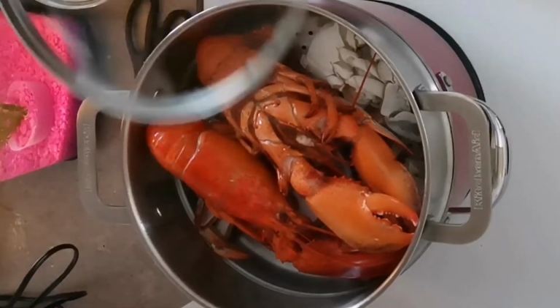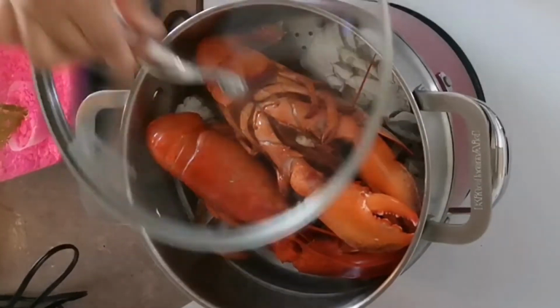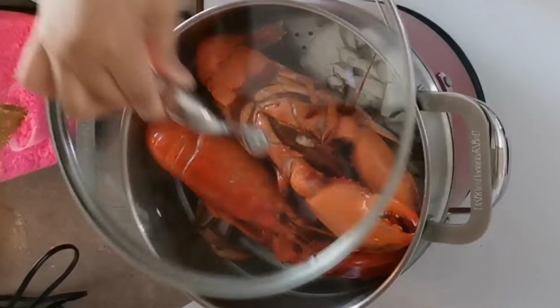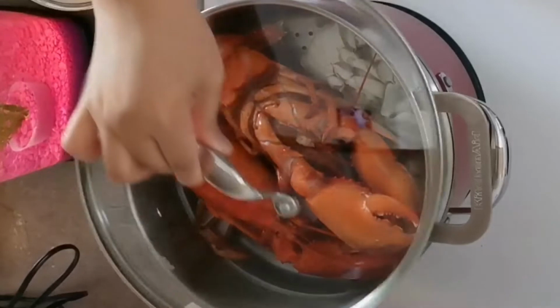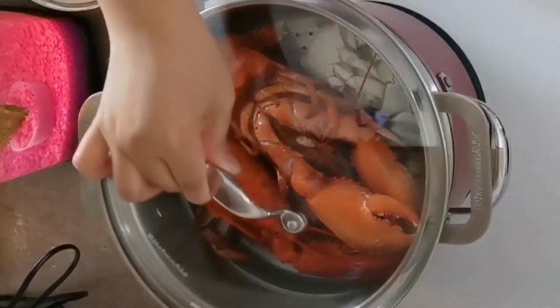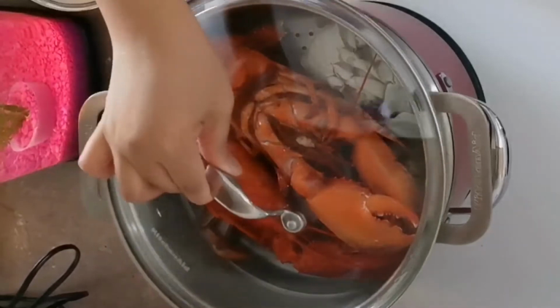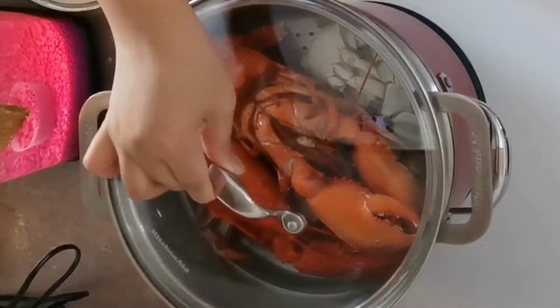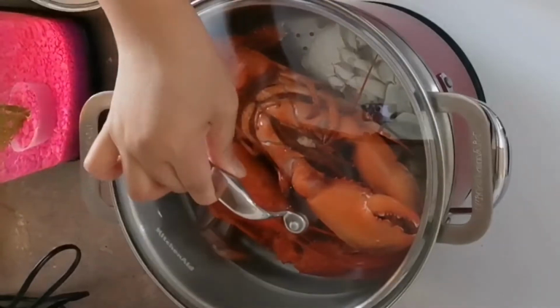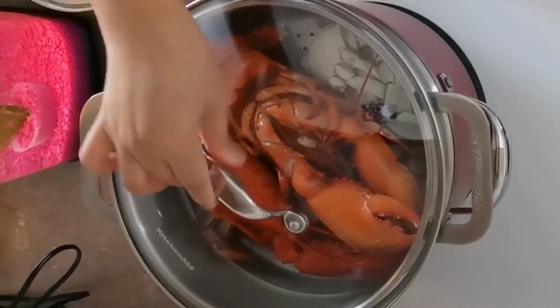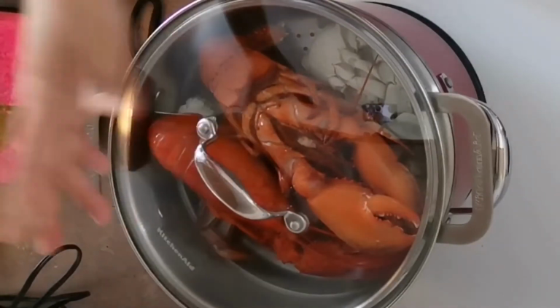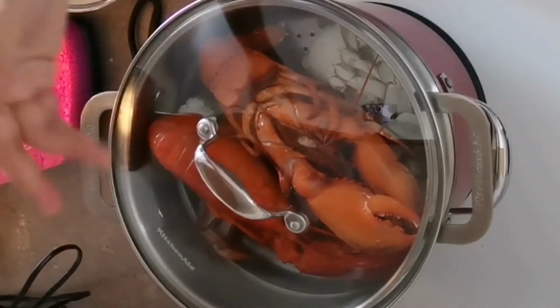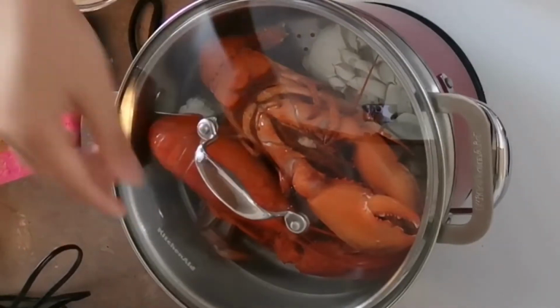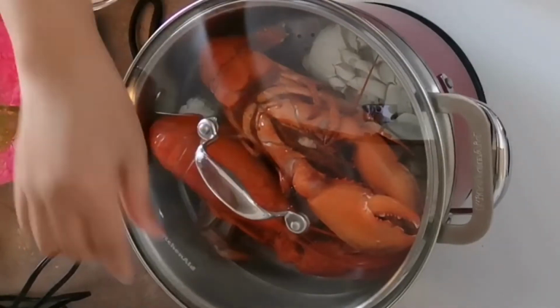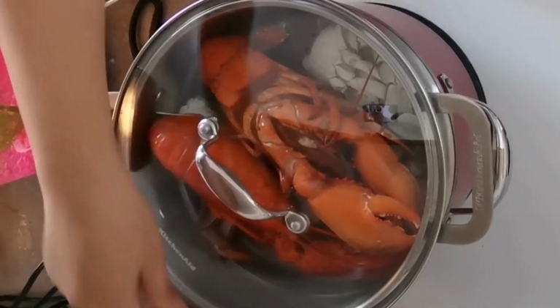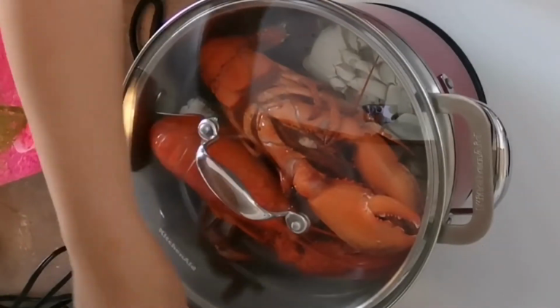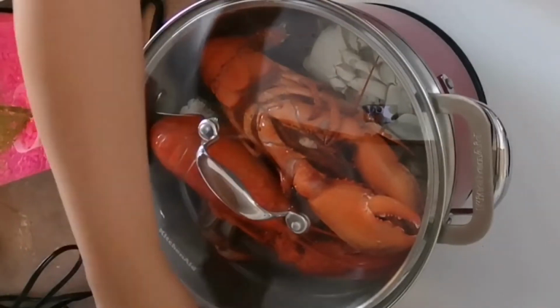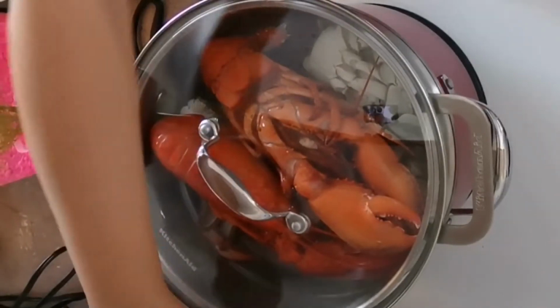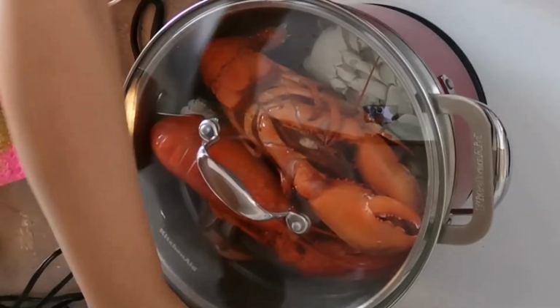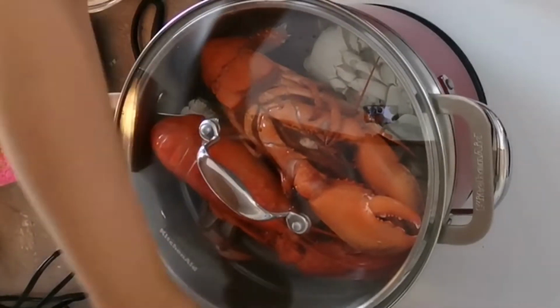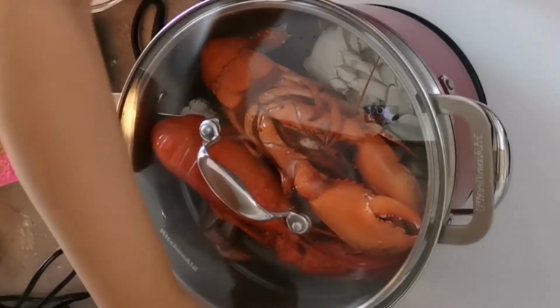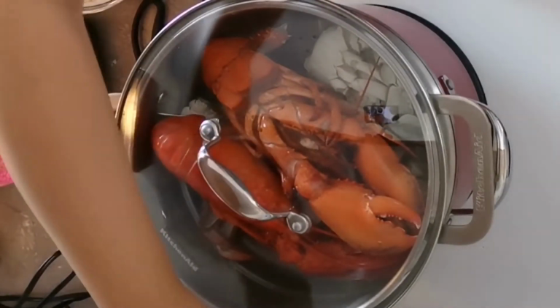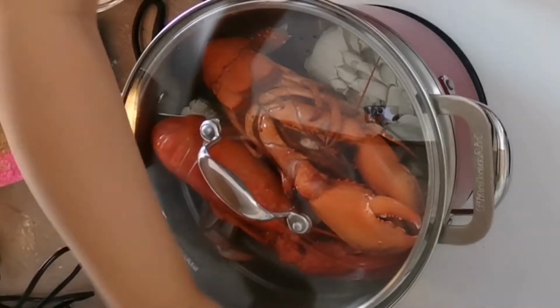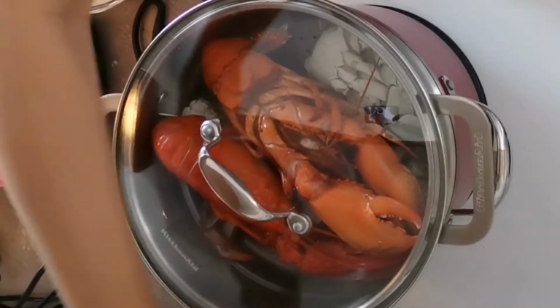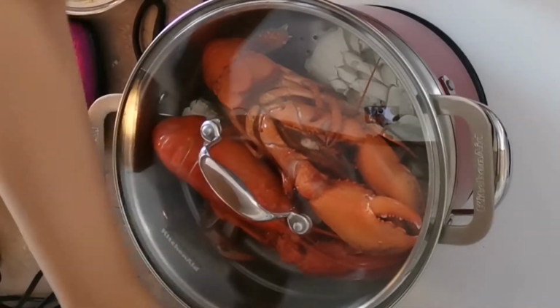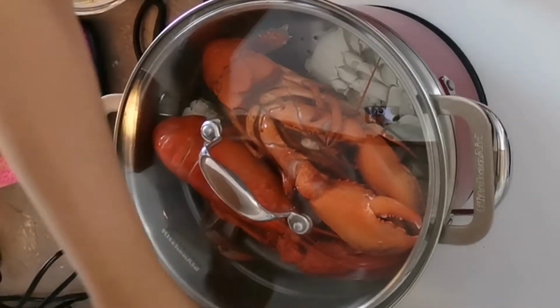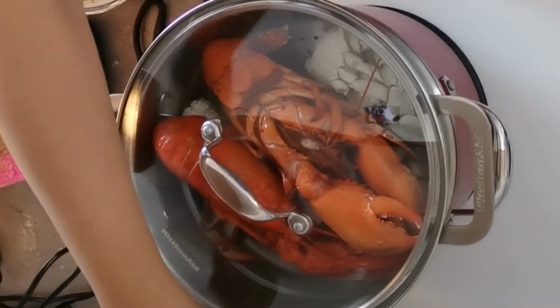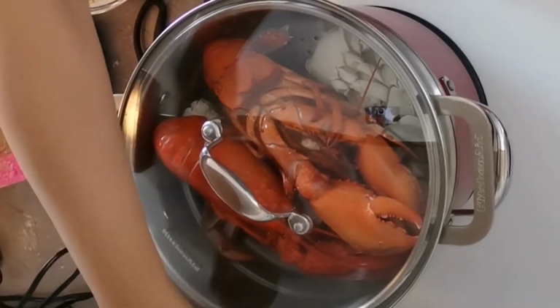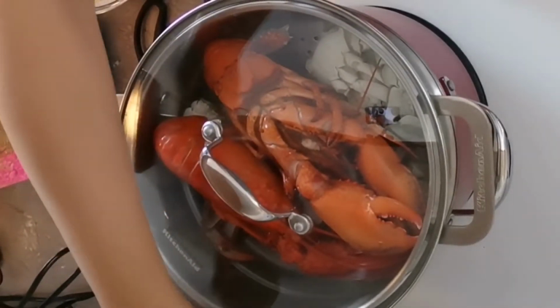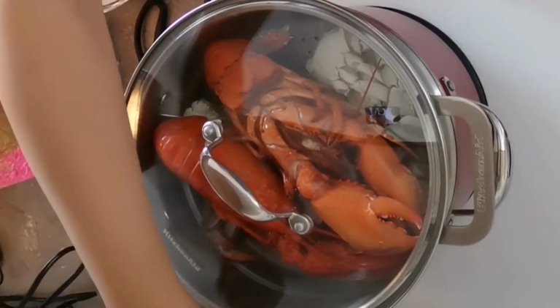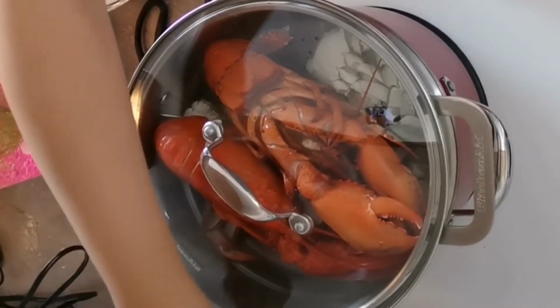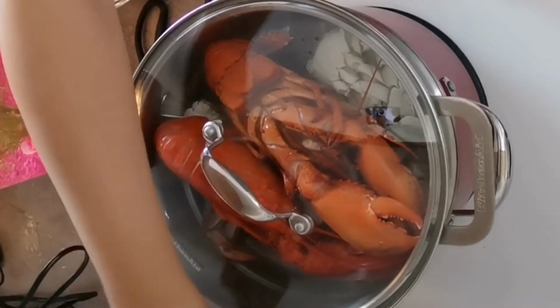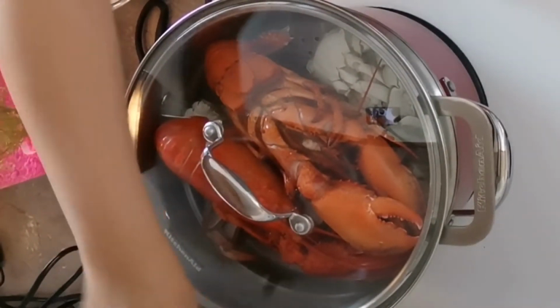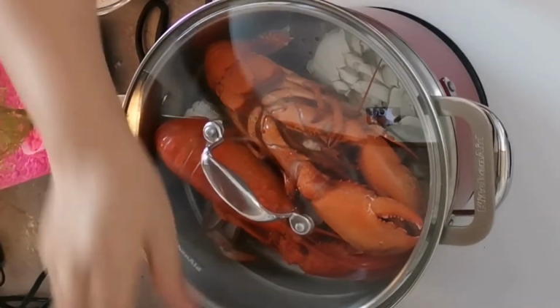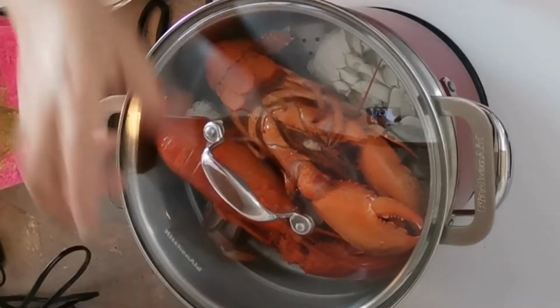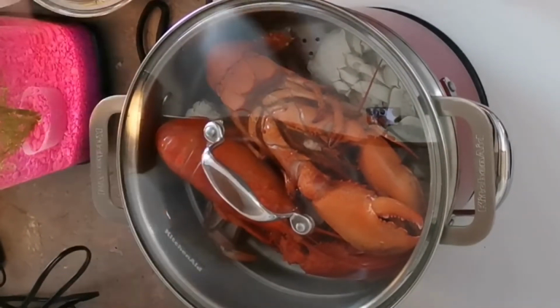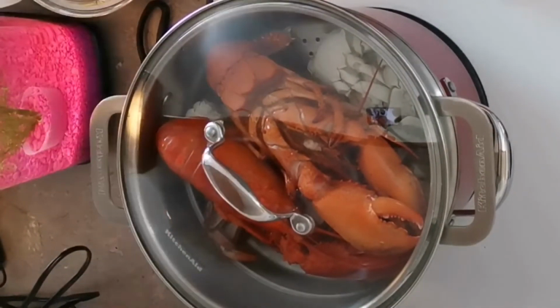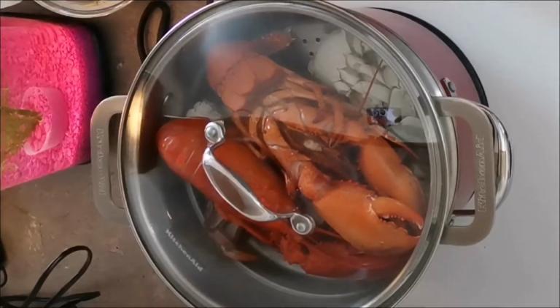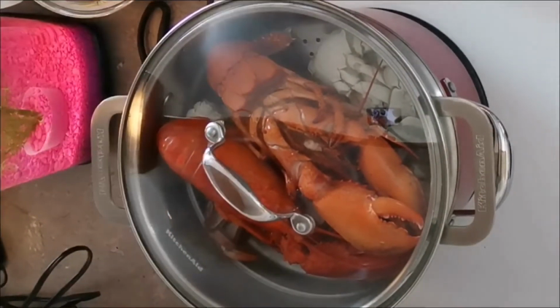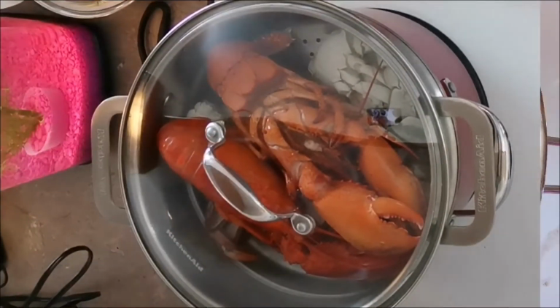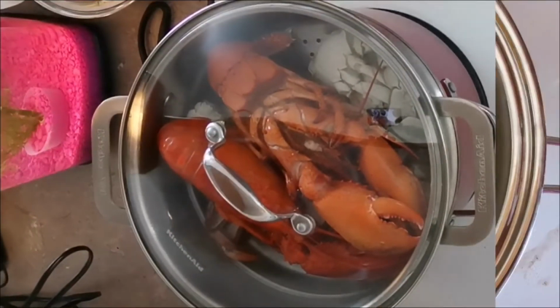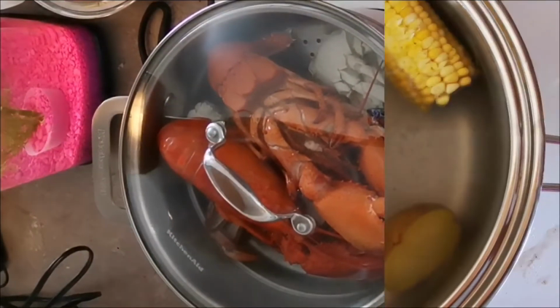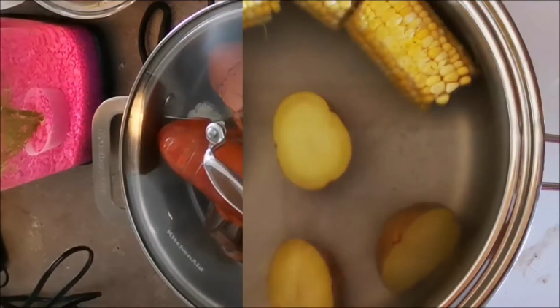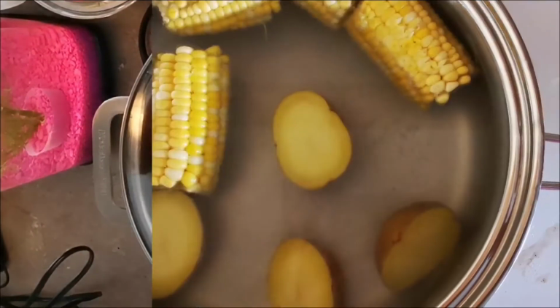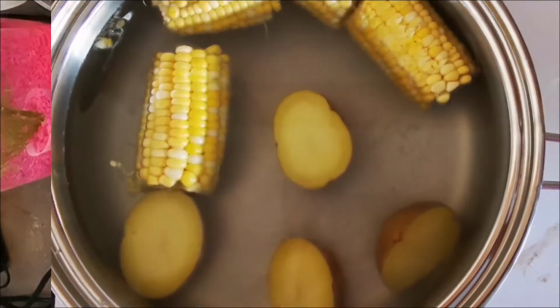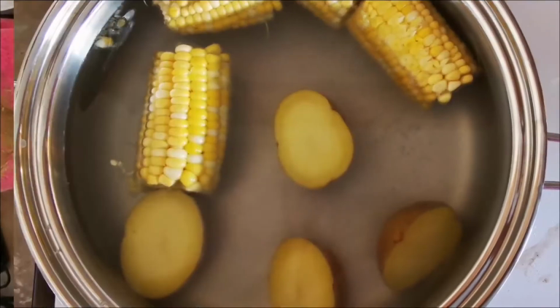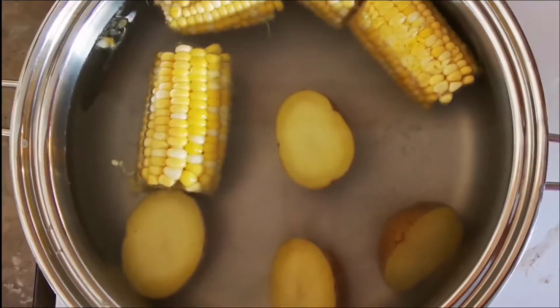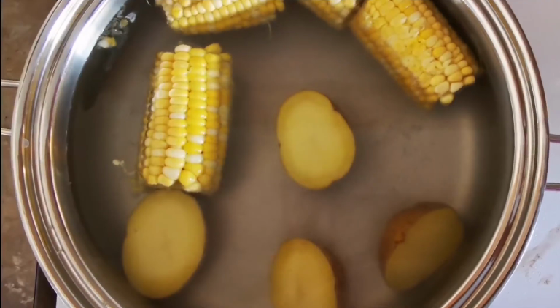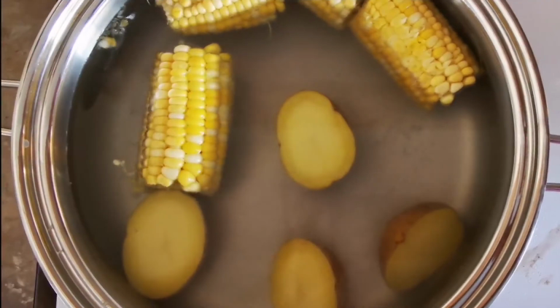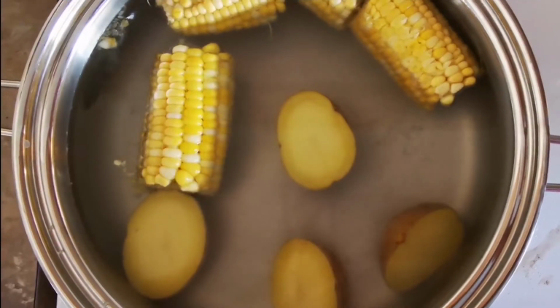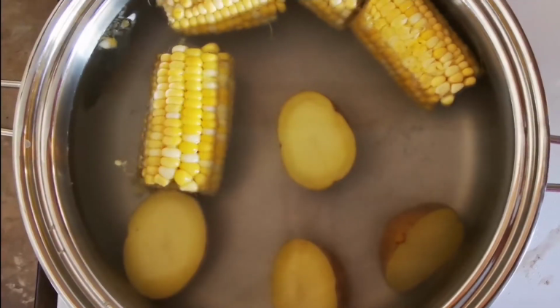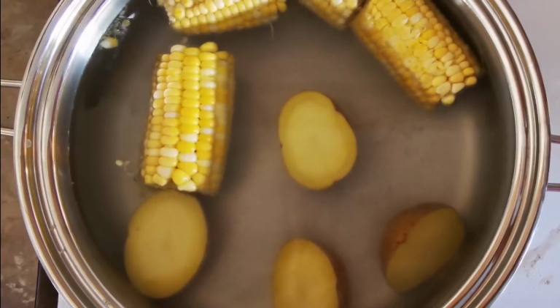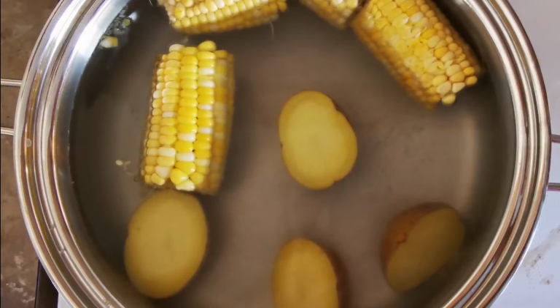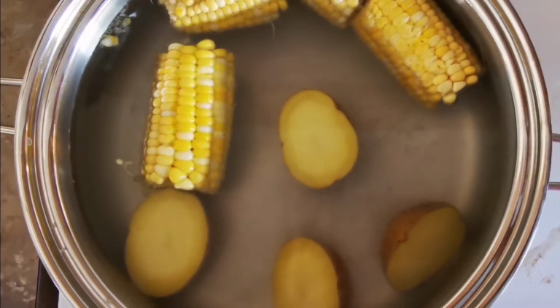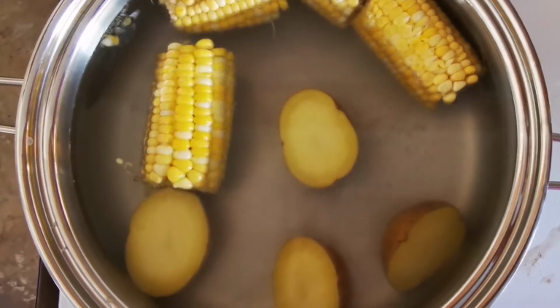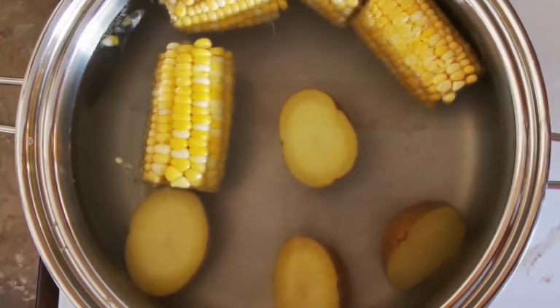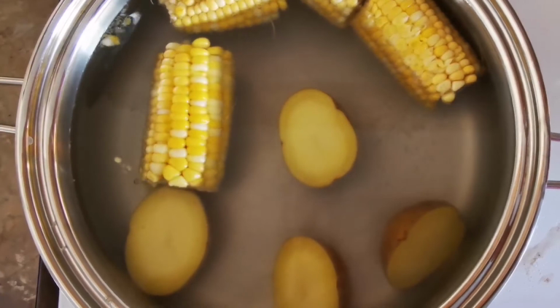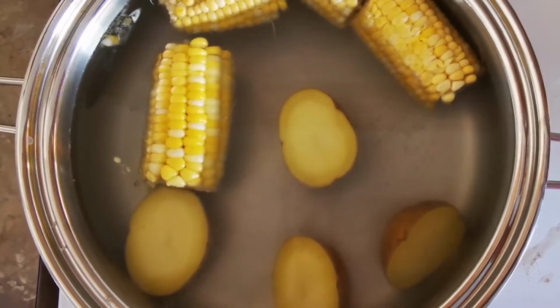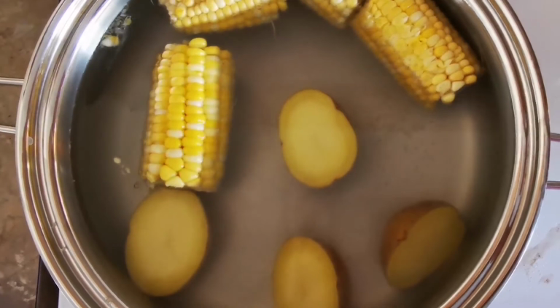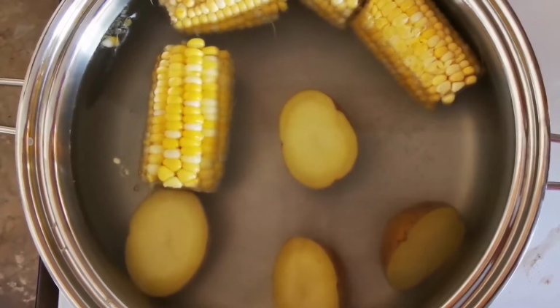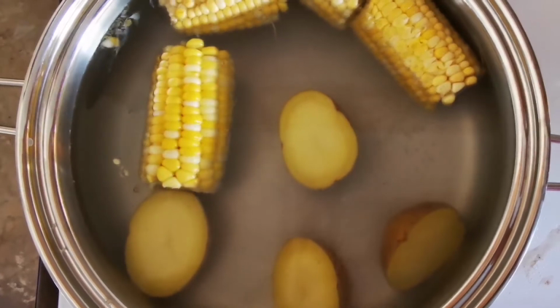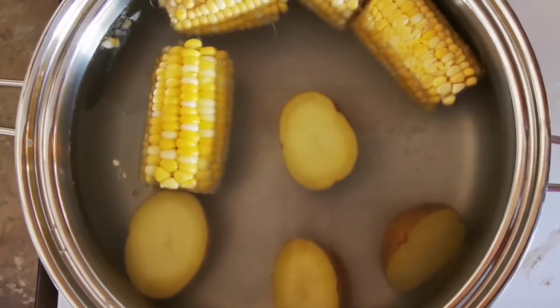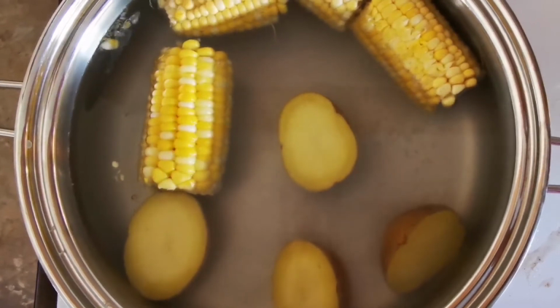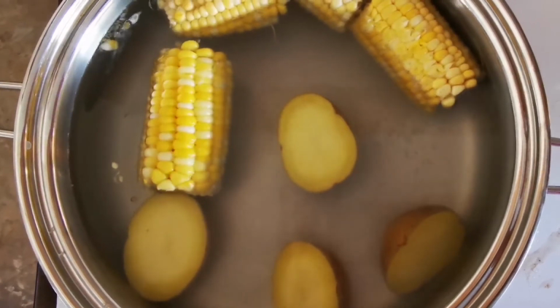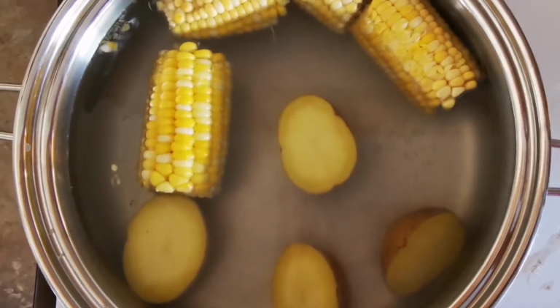I cooked everything for about 15 minutes on medium. I also boiled some potatoes and corn to add in later.